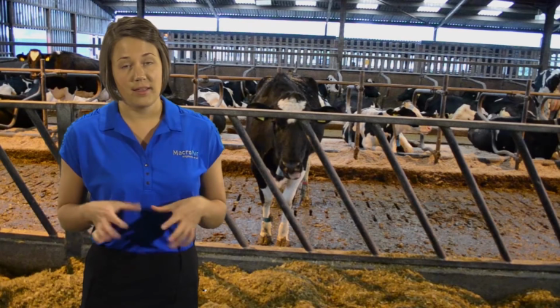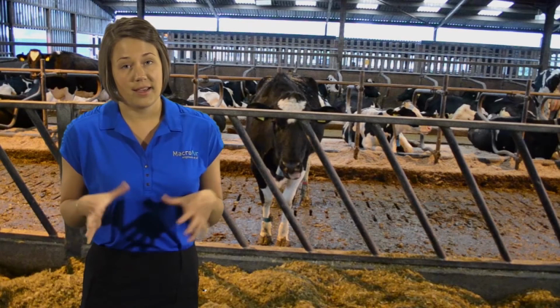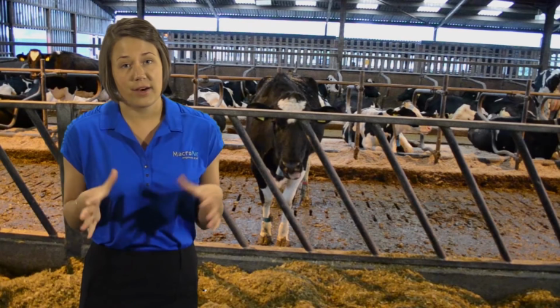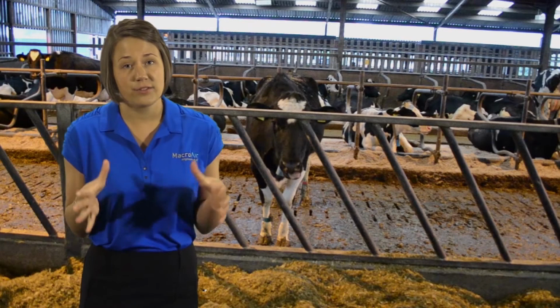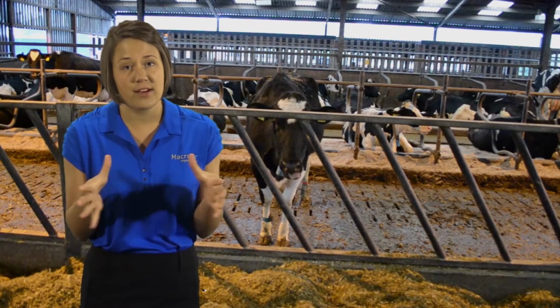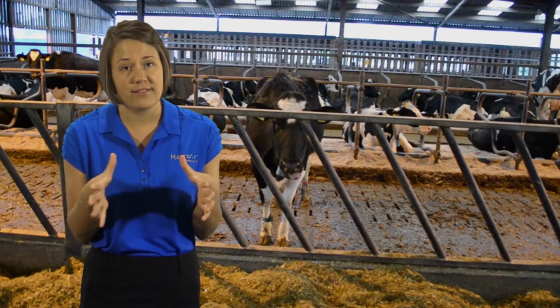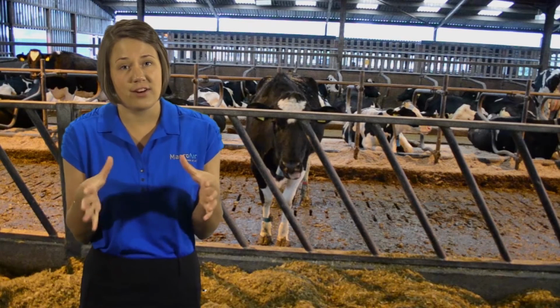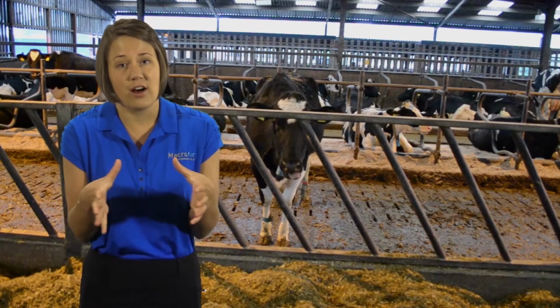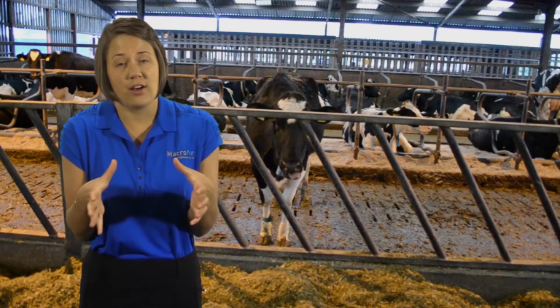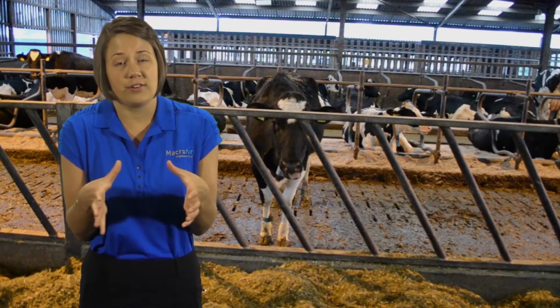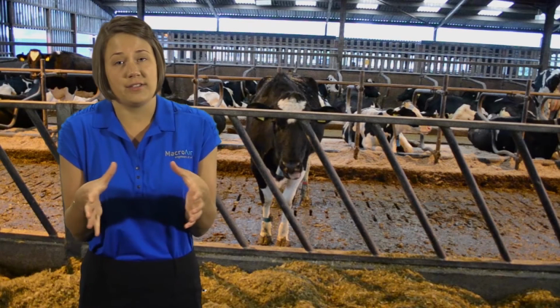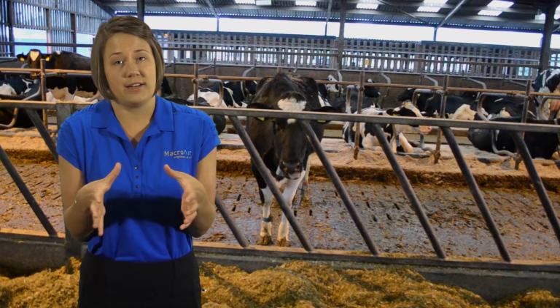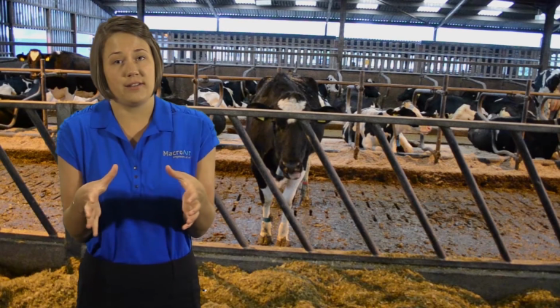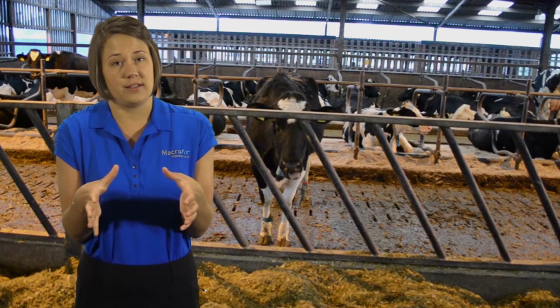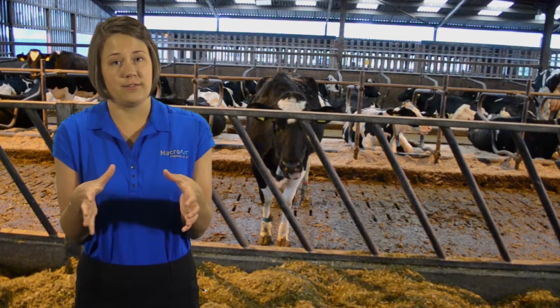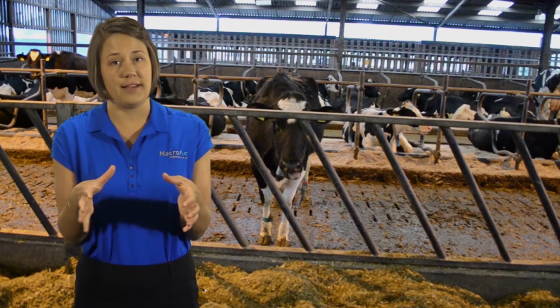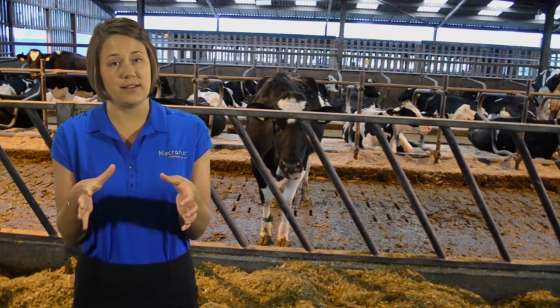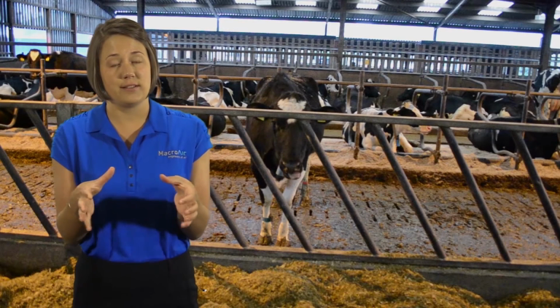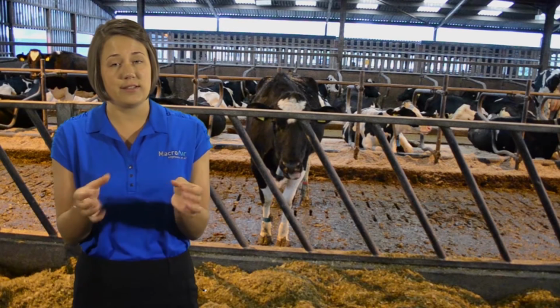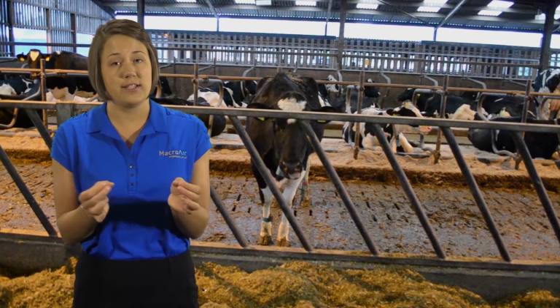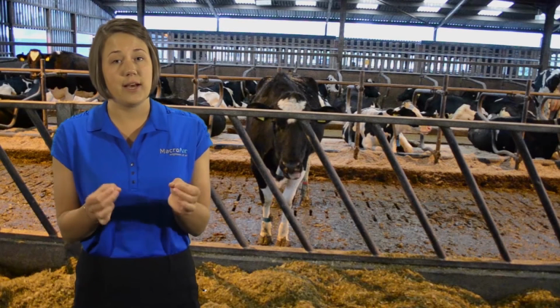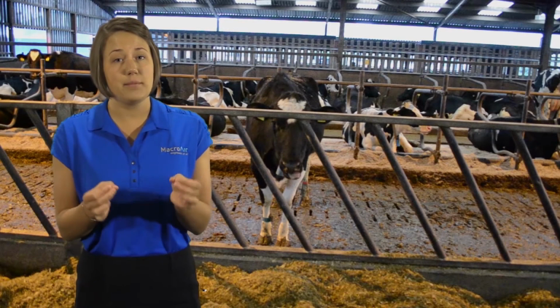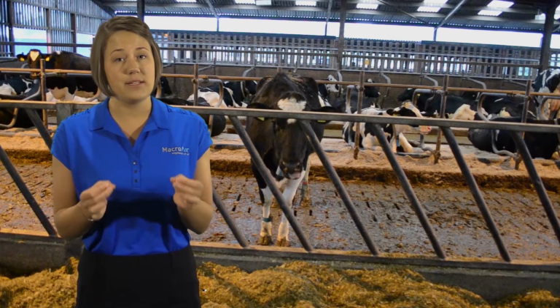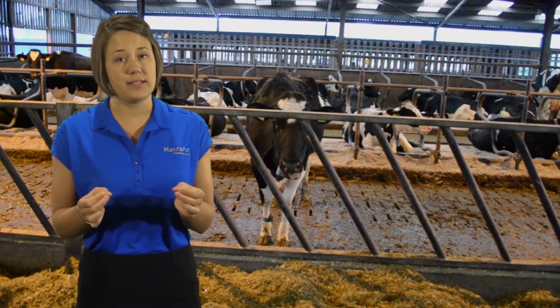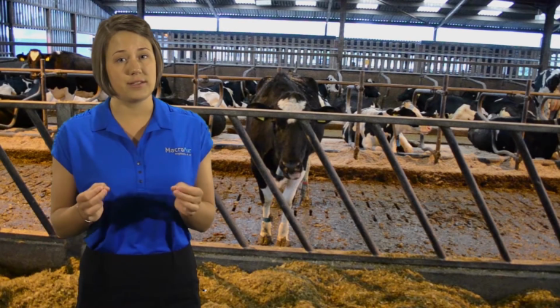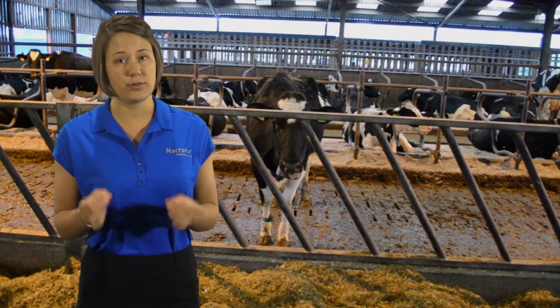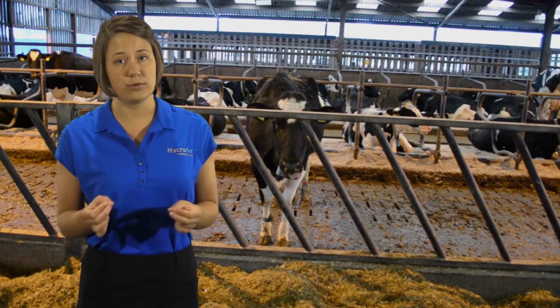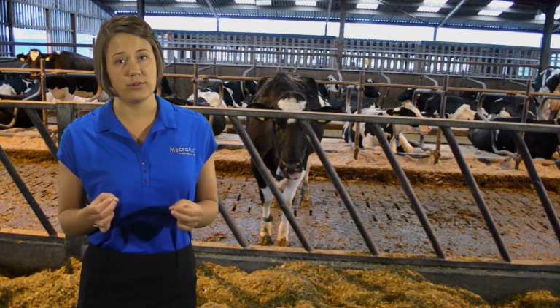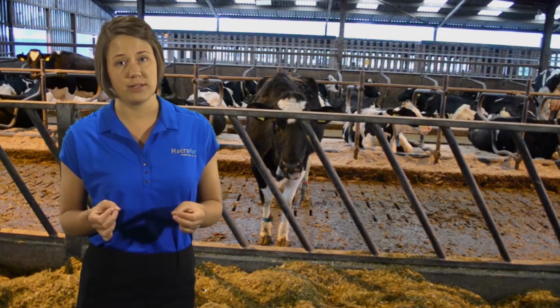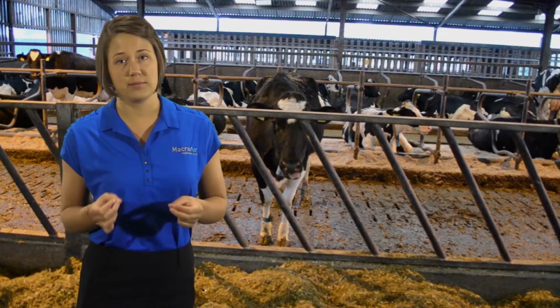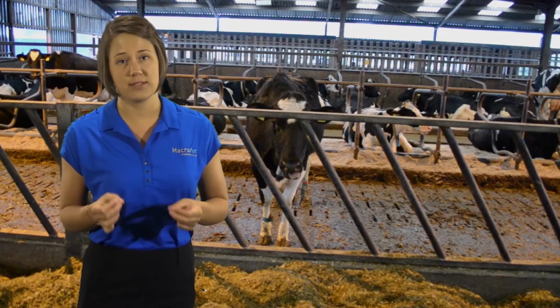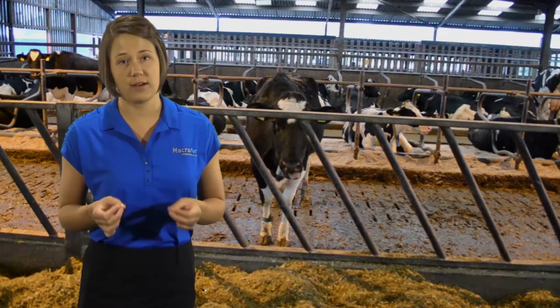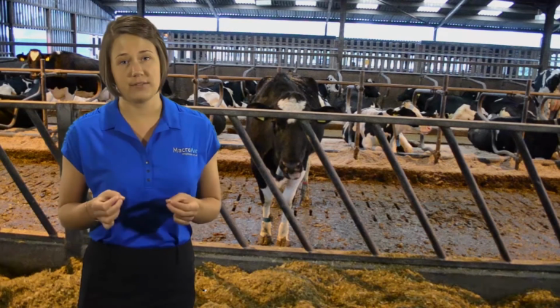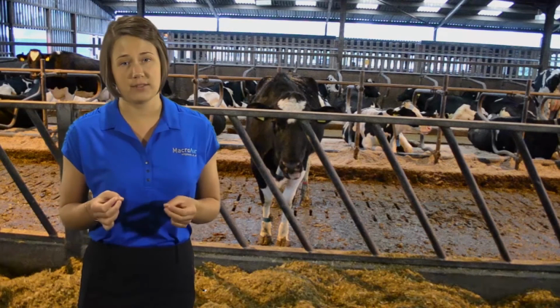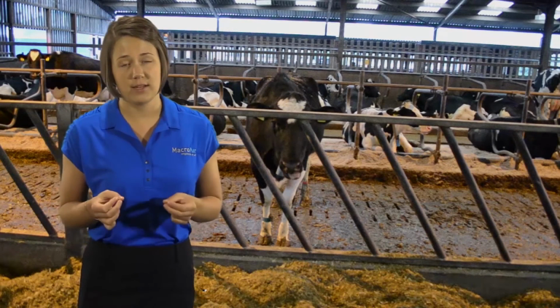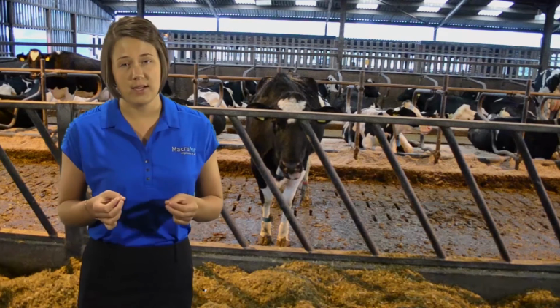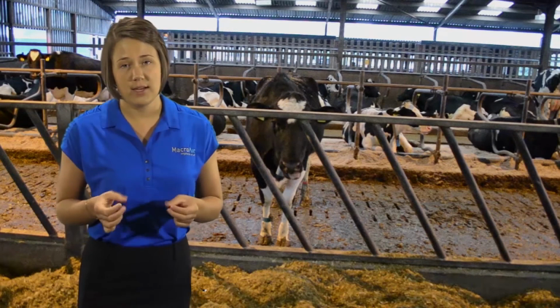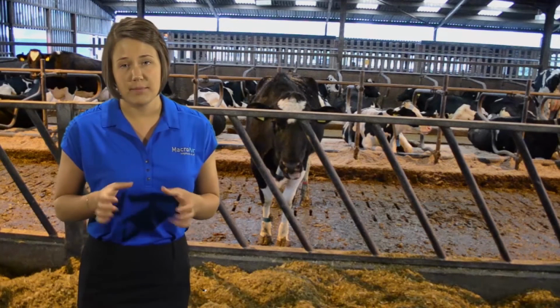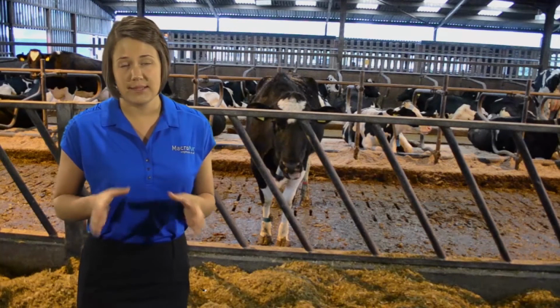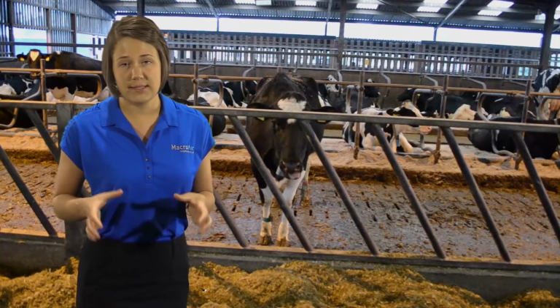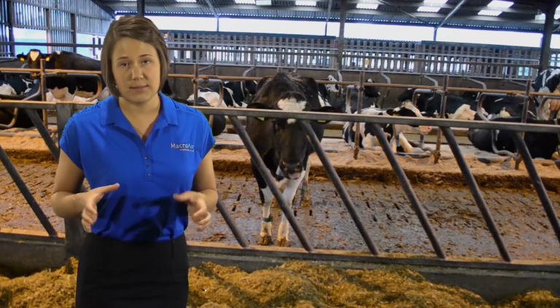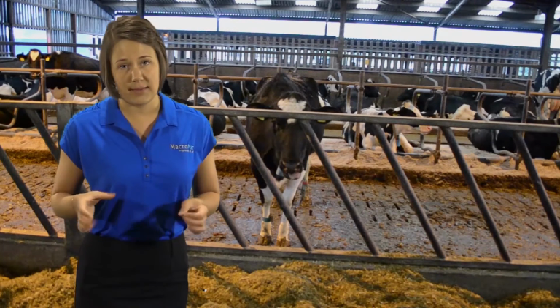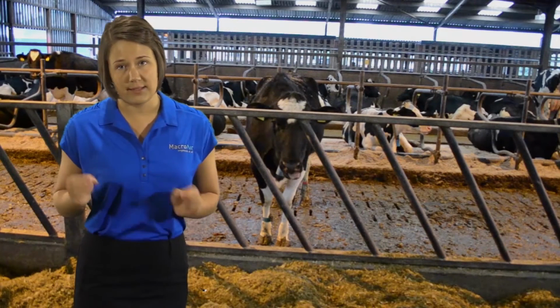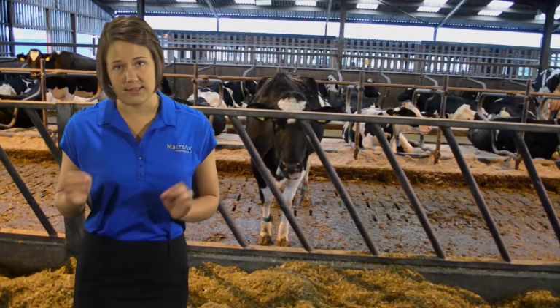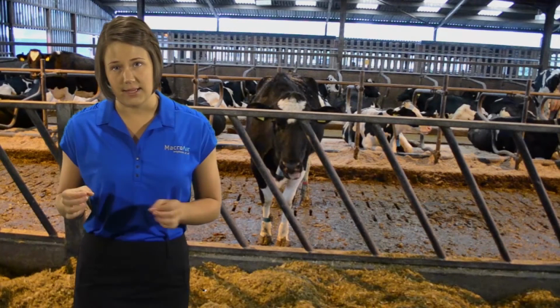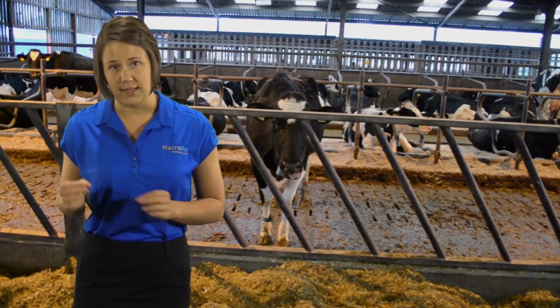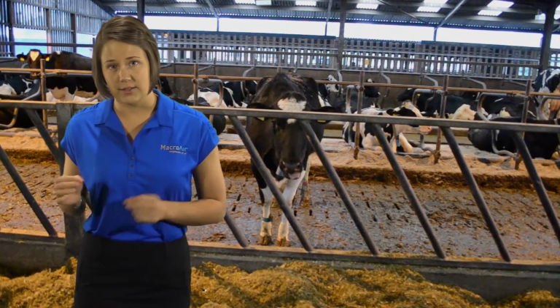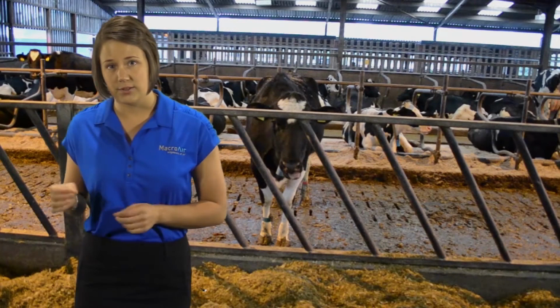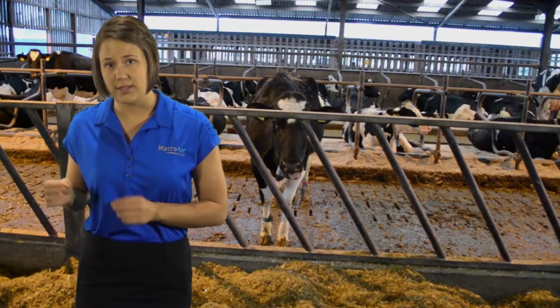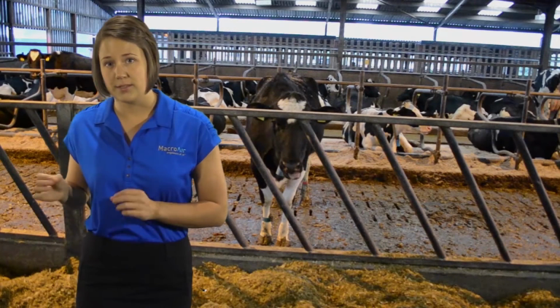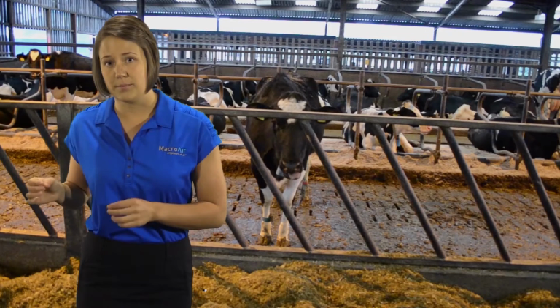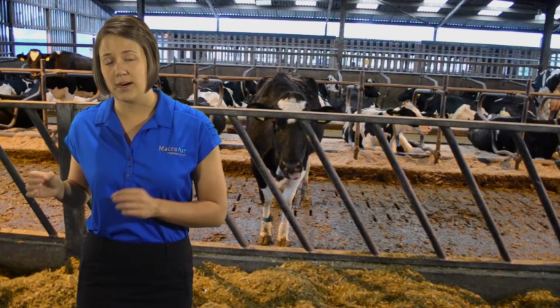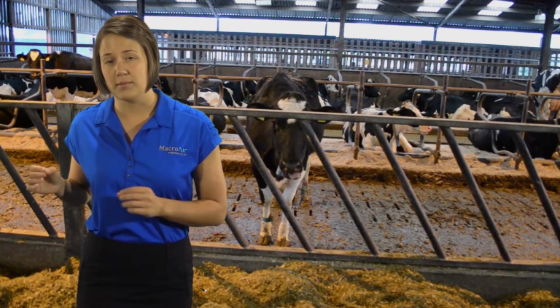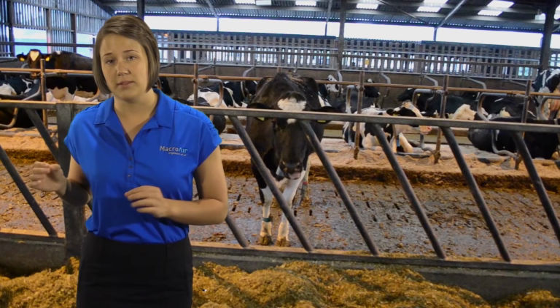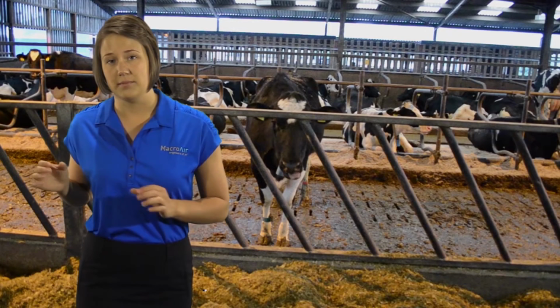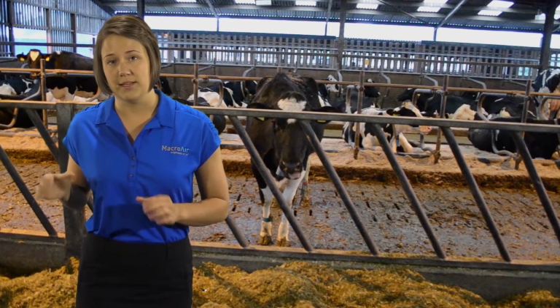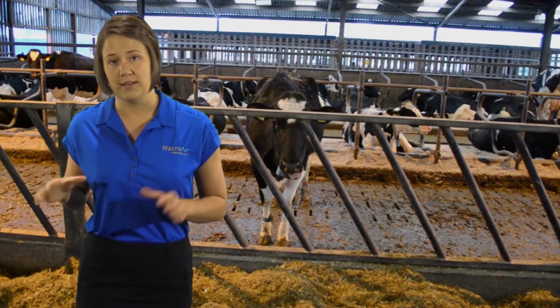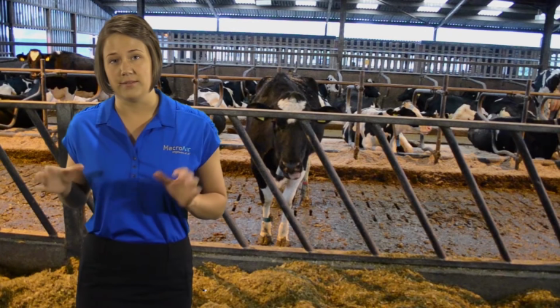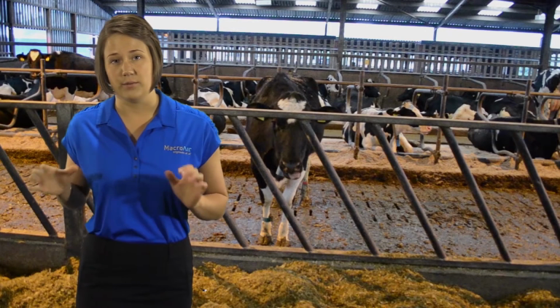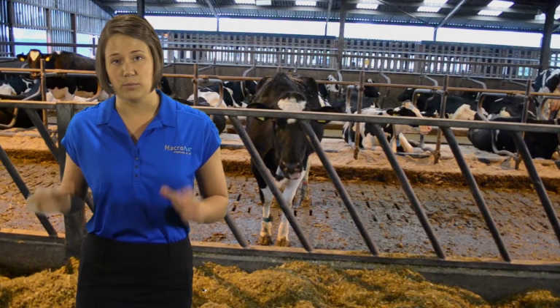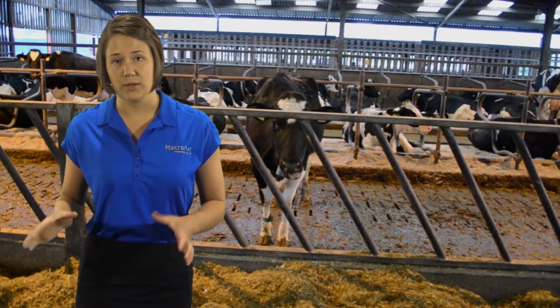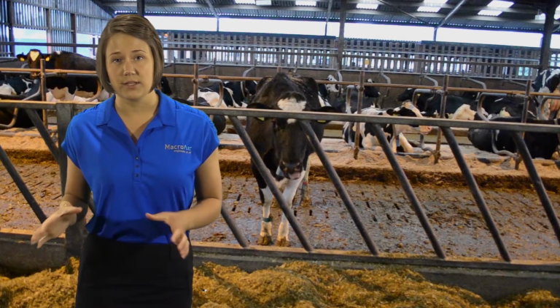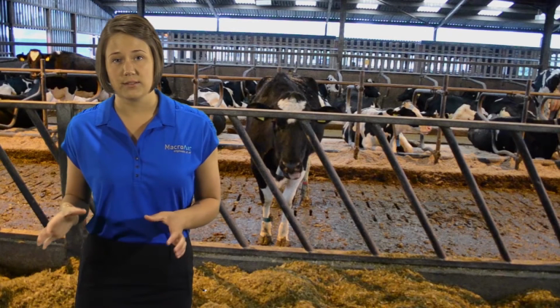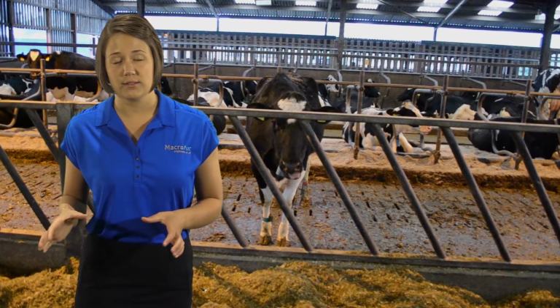These small, high-speed fans only produce a single direction of air movement and have a relatively high electricity consumption. The cows often huddle near these fans attempting to cool themselves, but this makes the heat stress problem even worse.